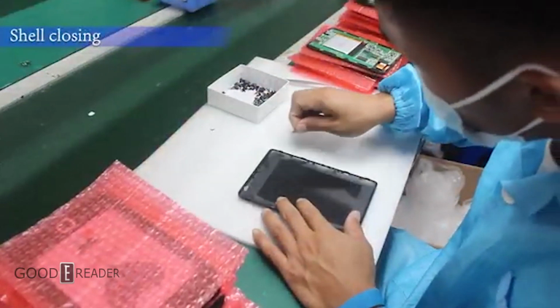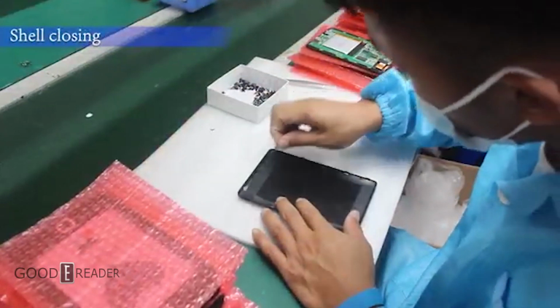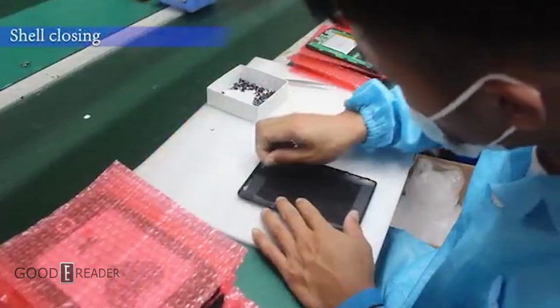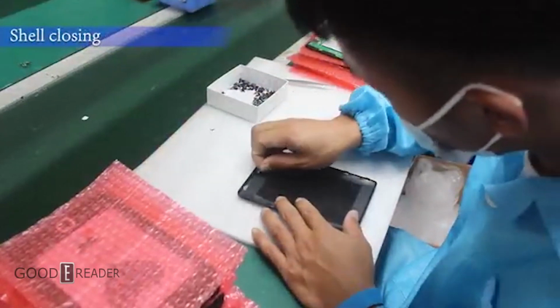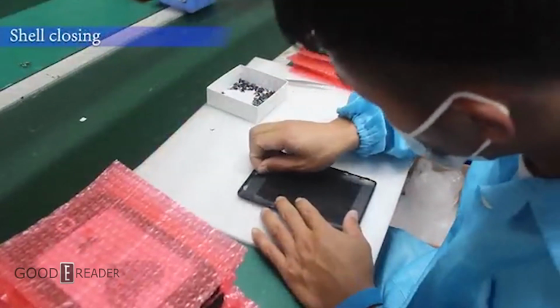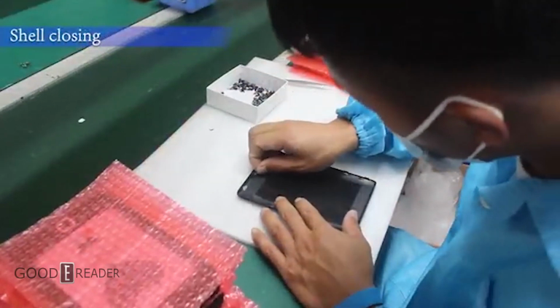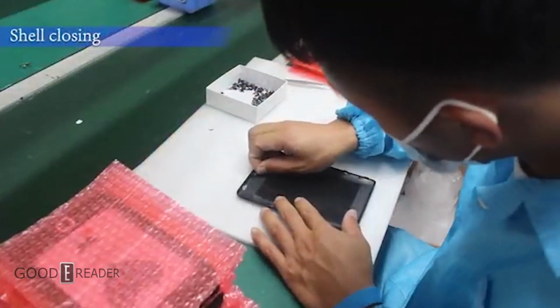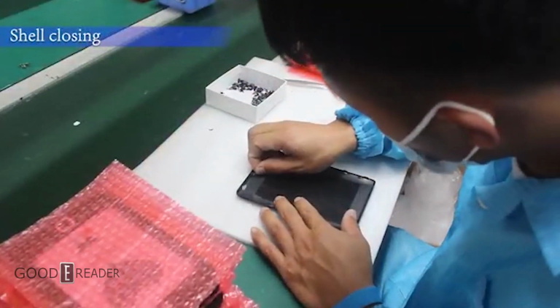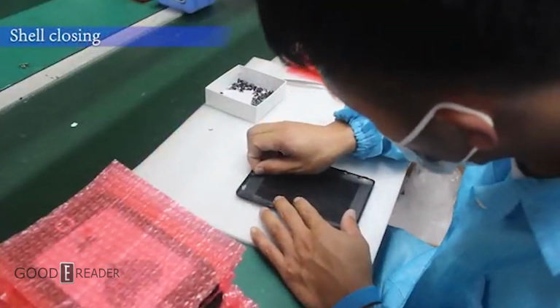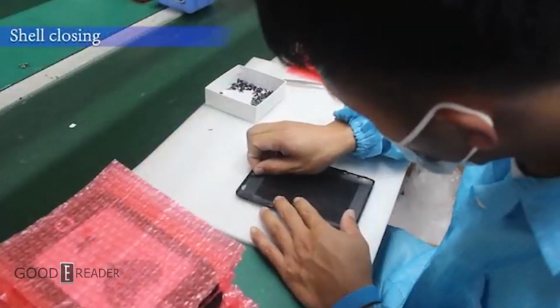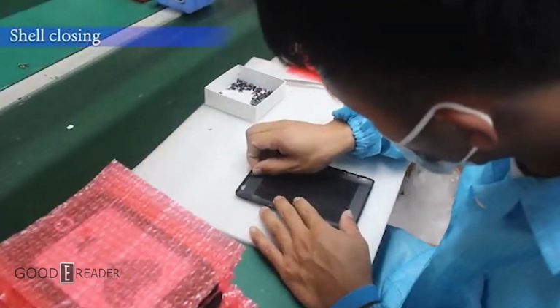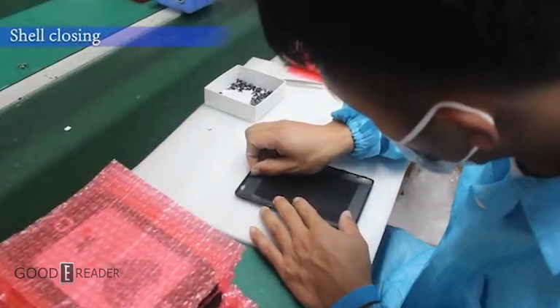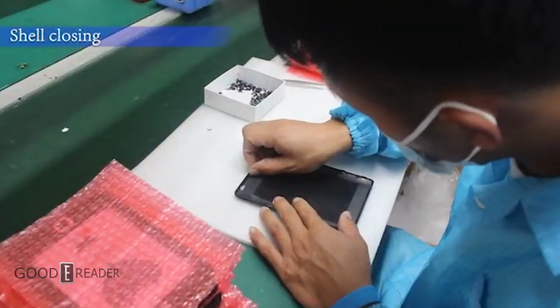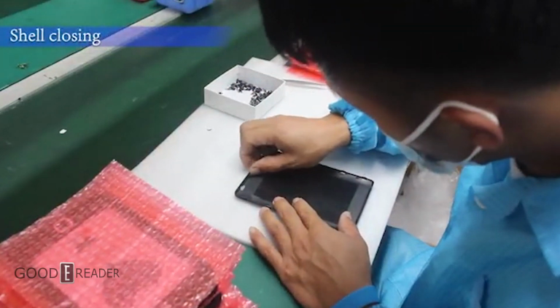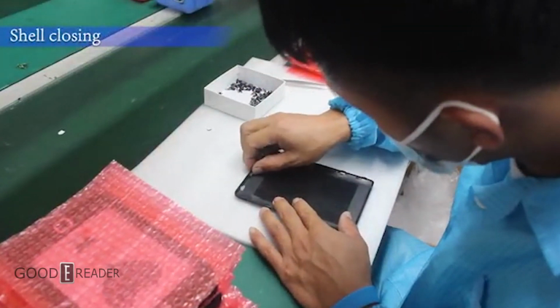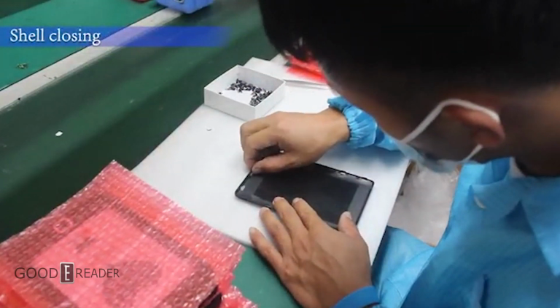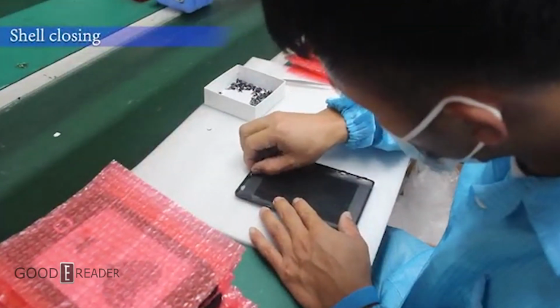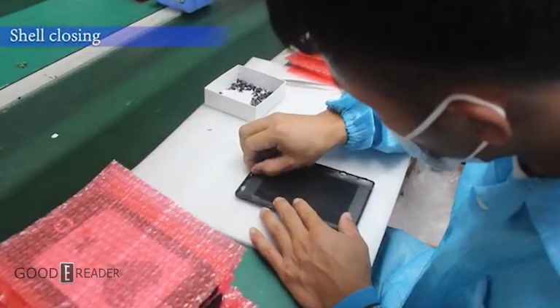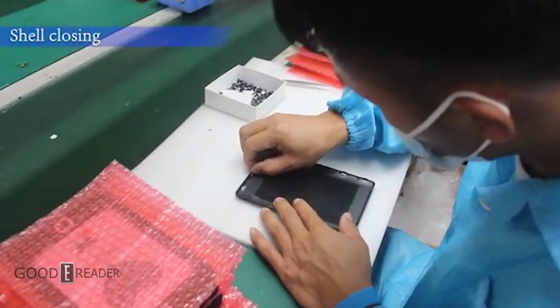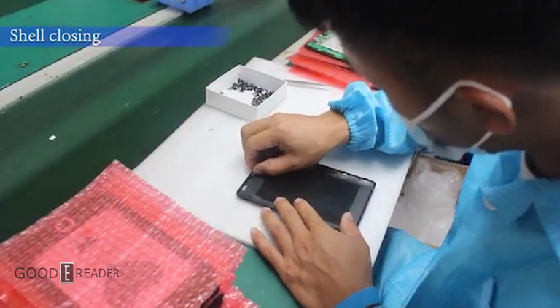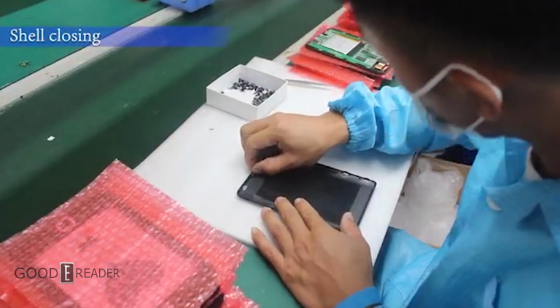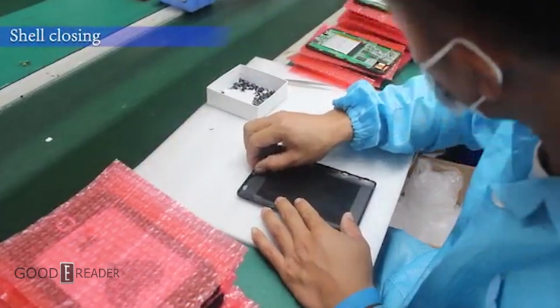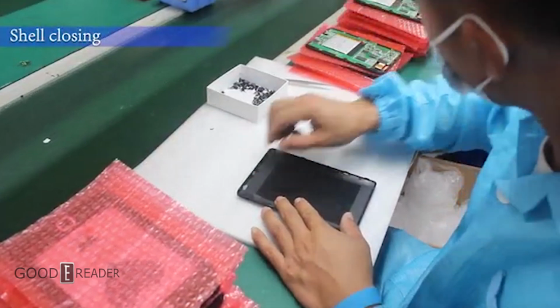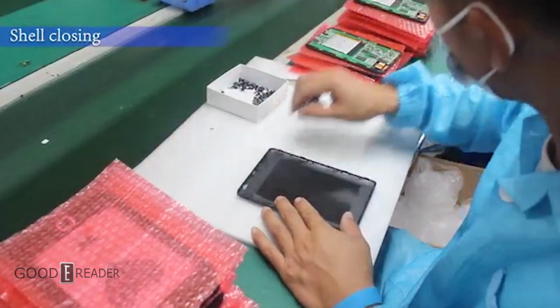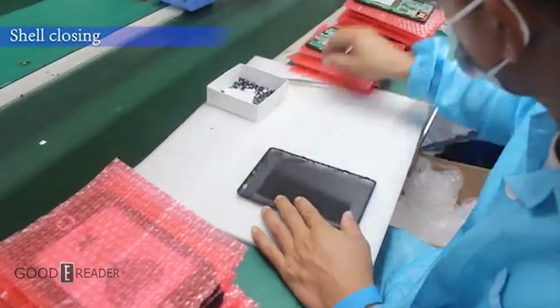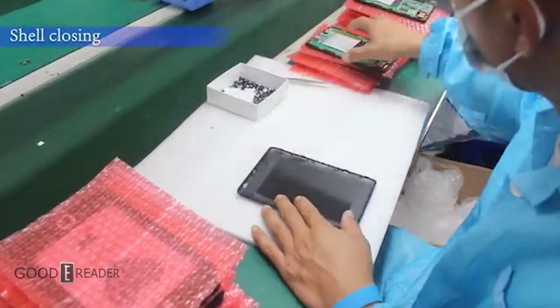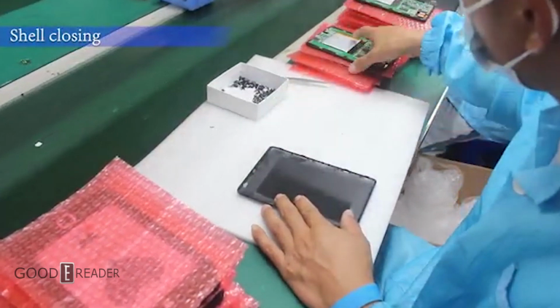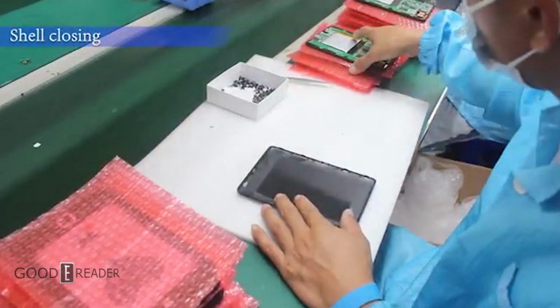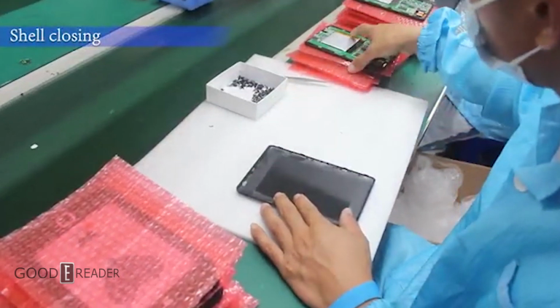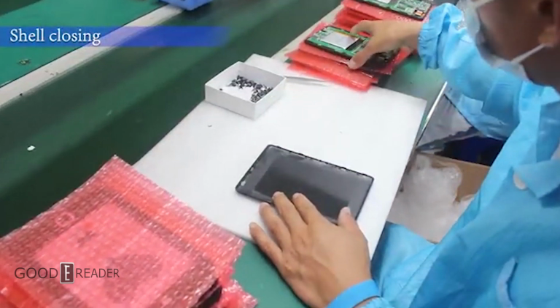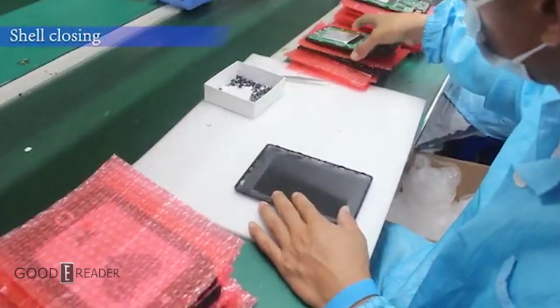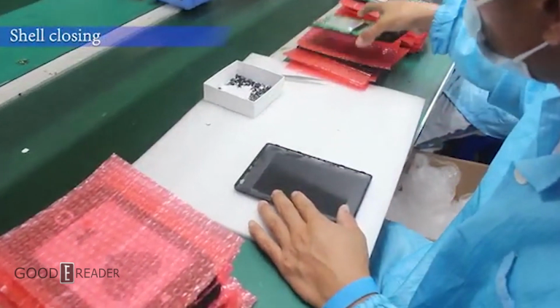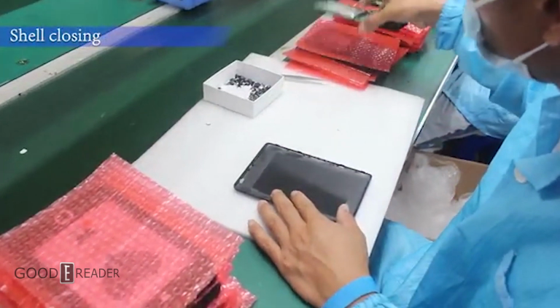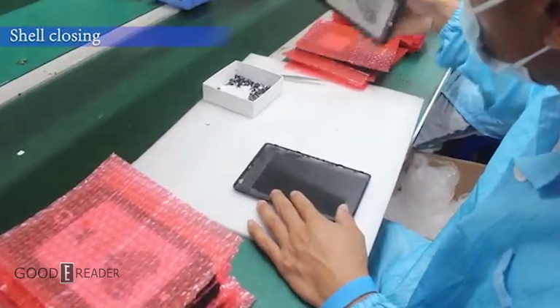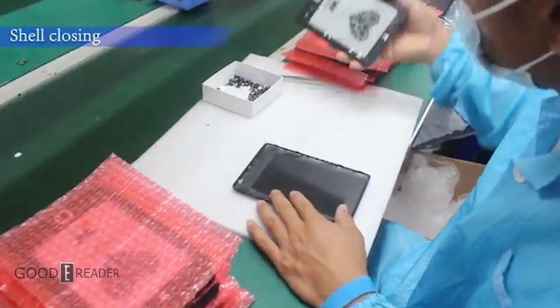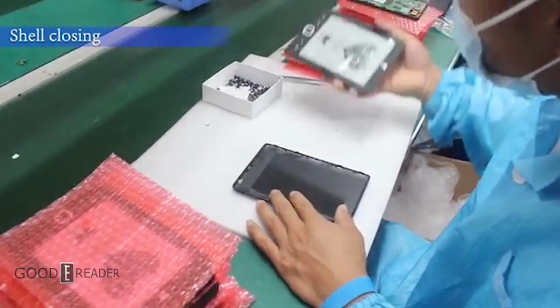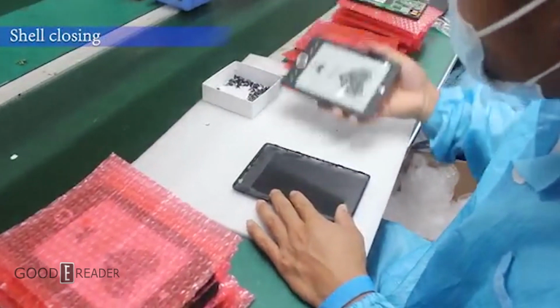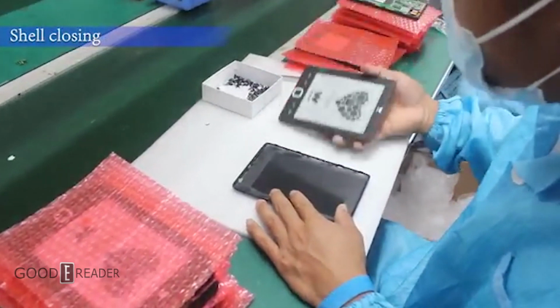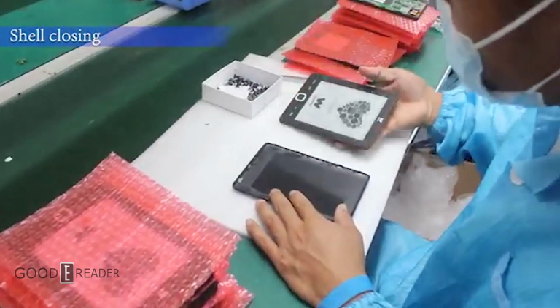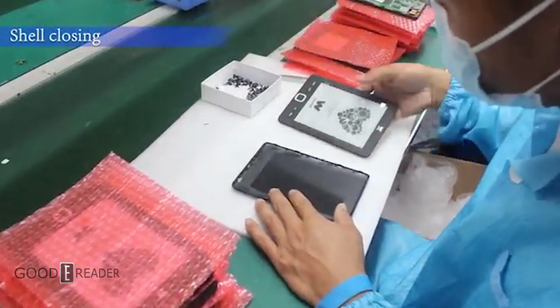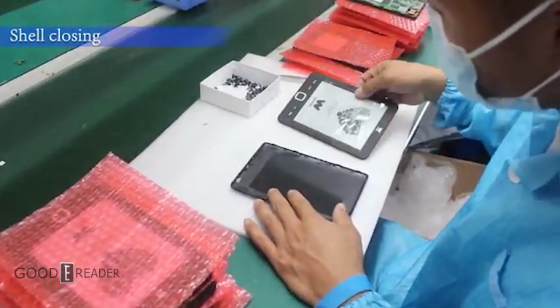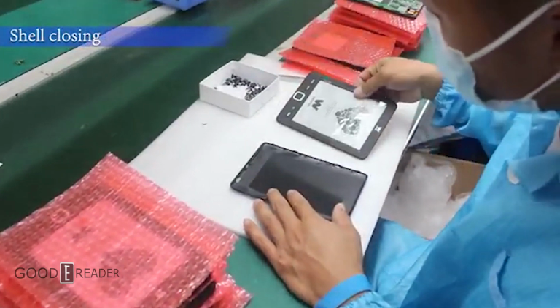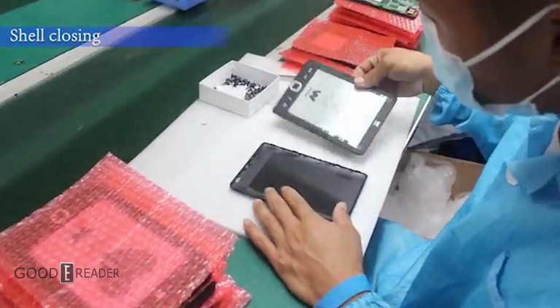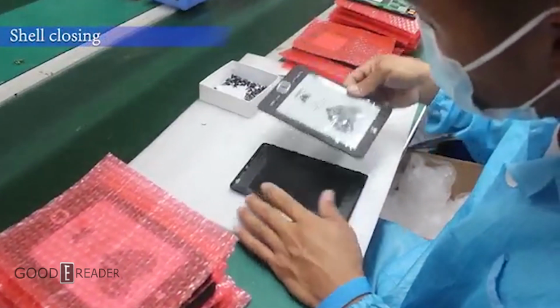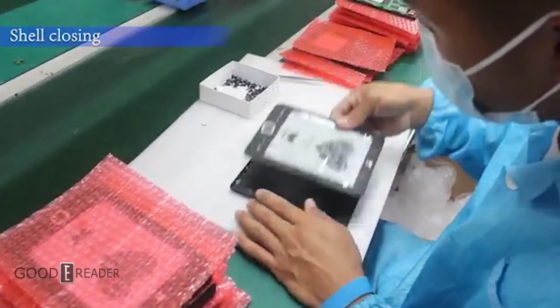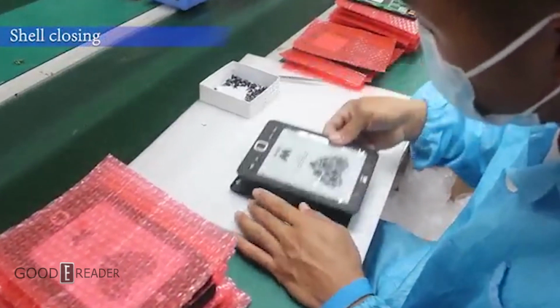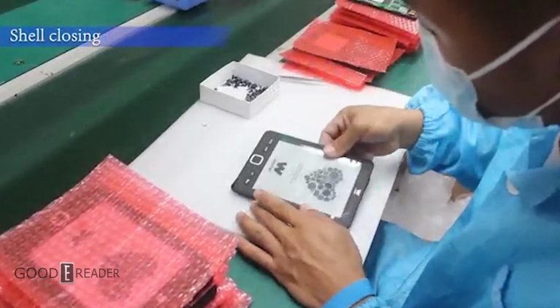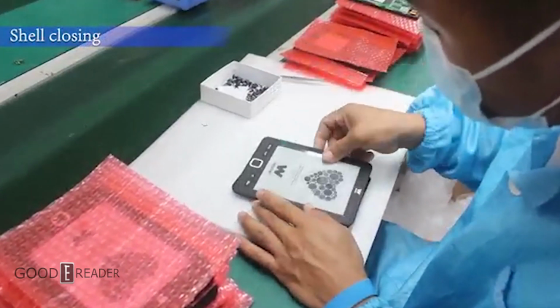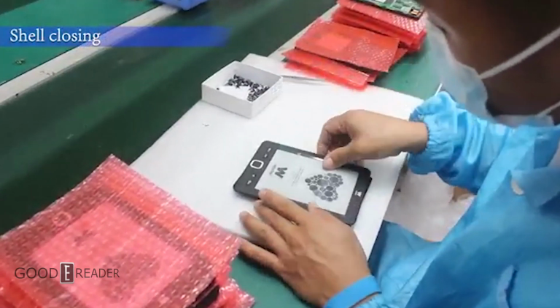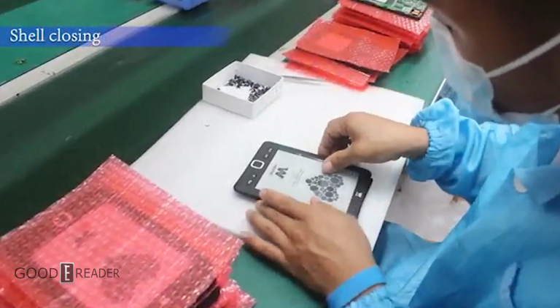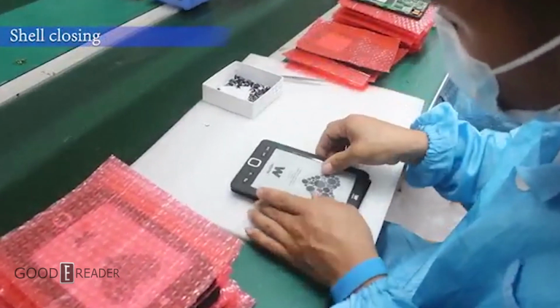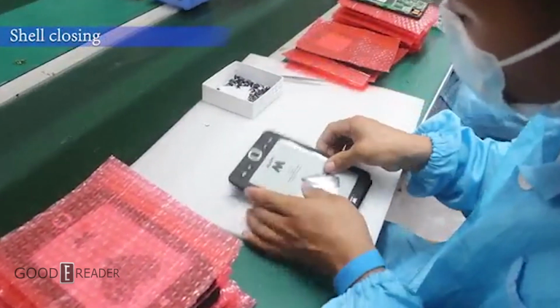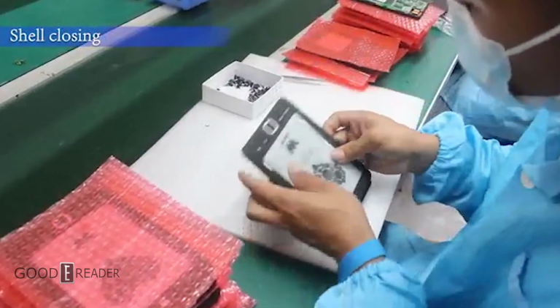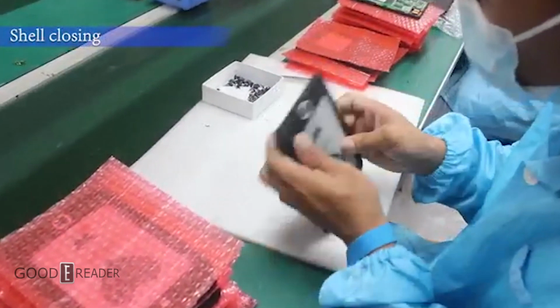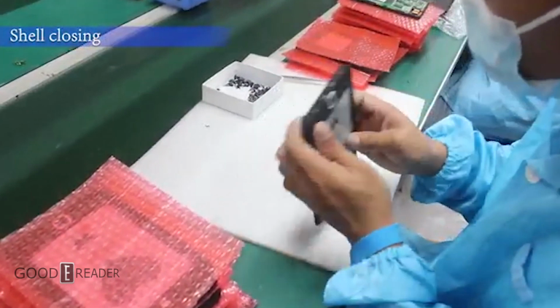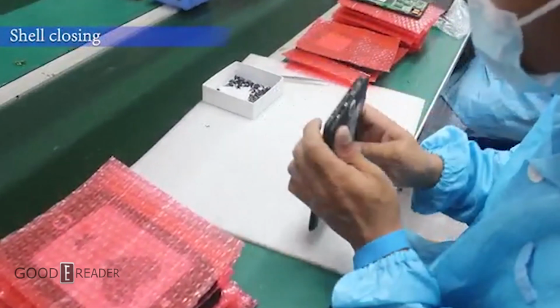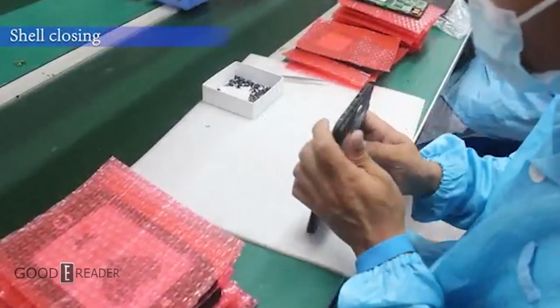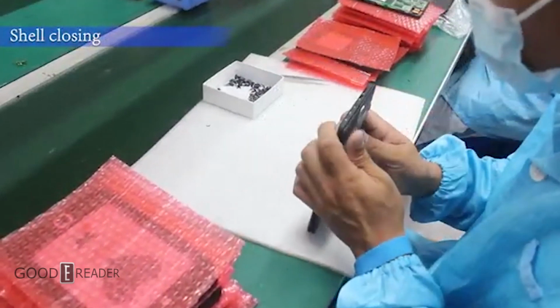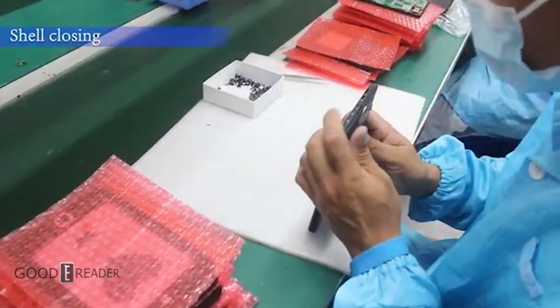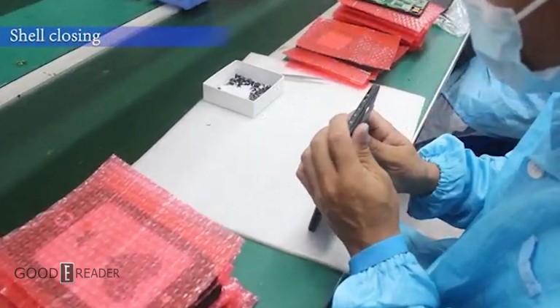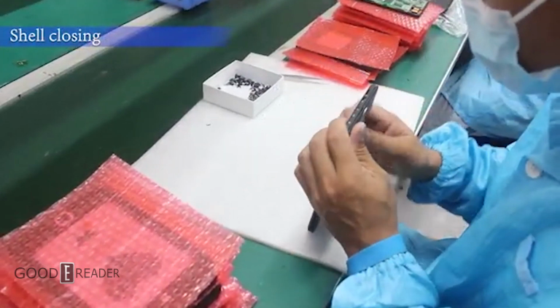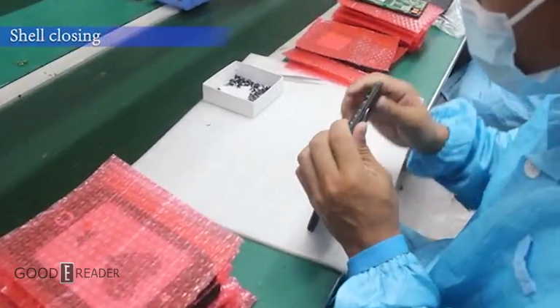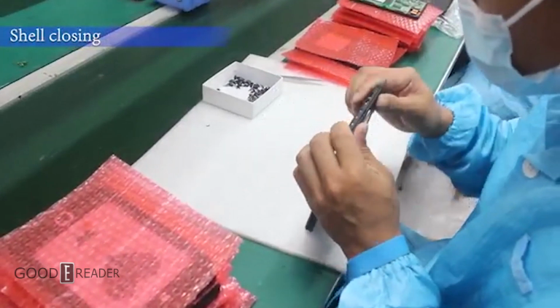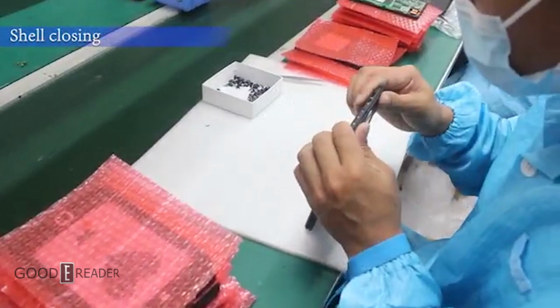Depending on the type of device, the shell will now be closed in a way that will or will not allow you to ever open it again.